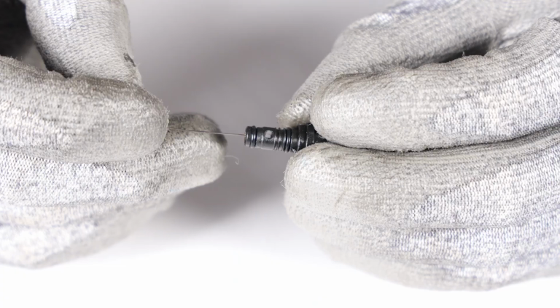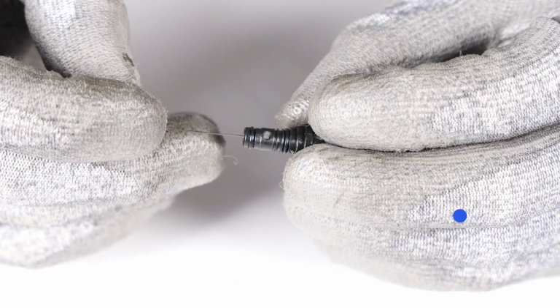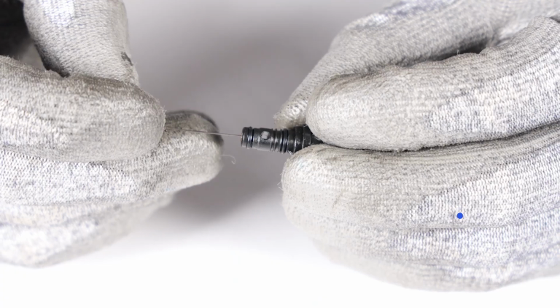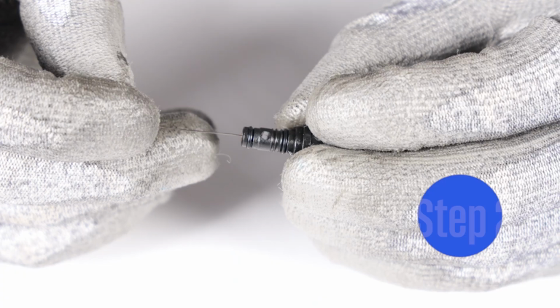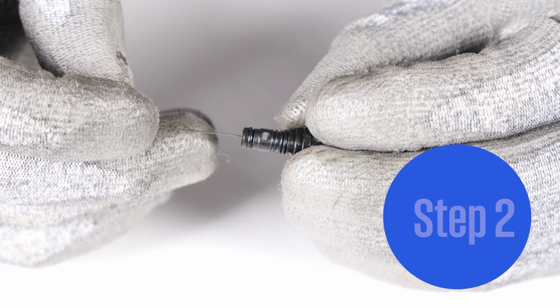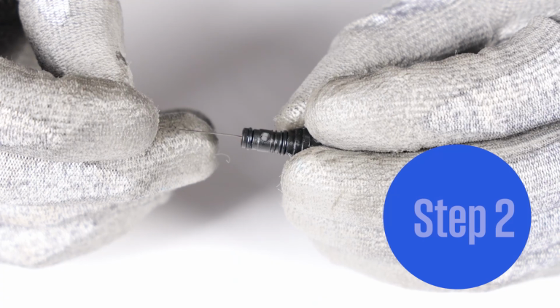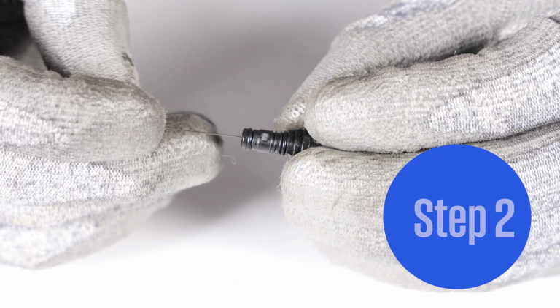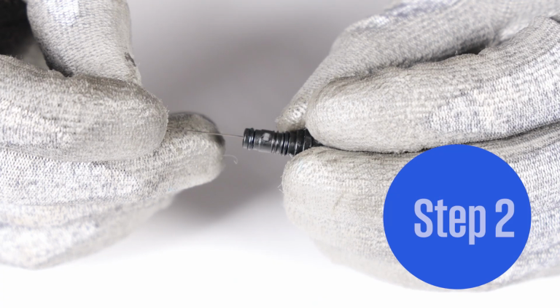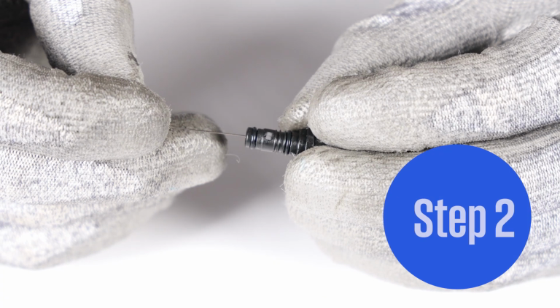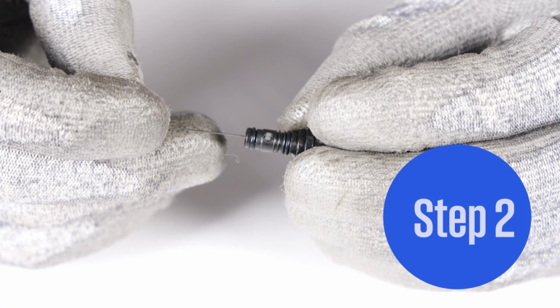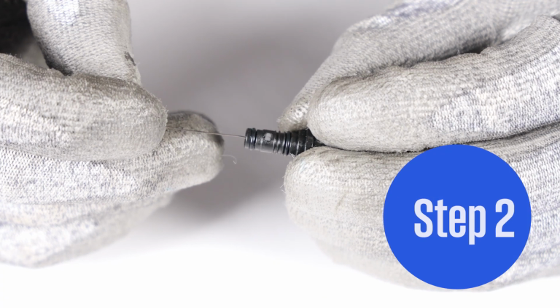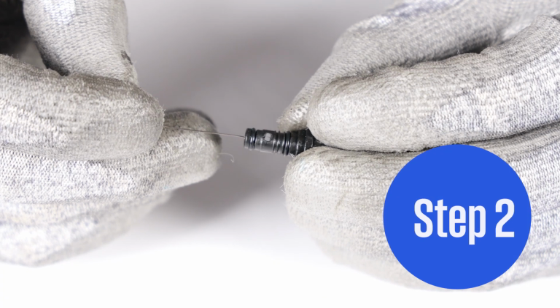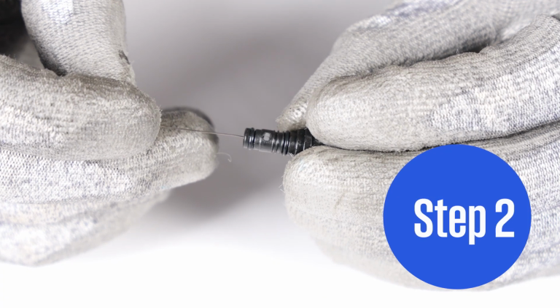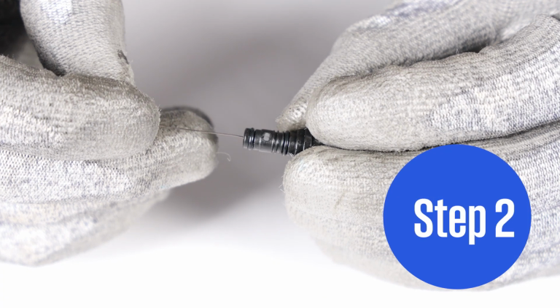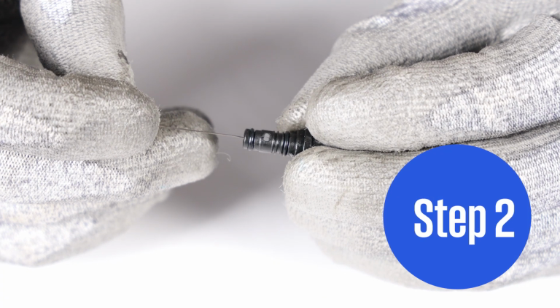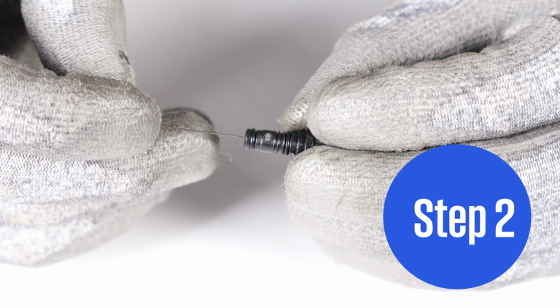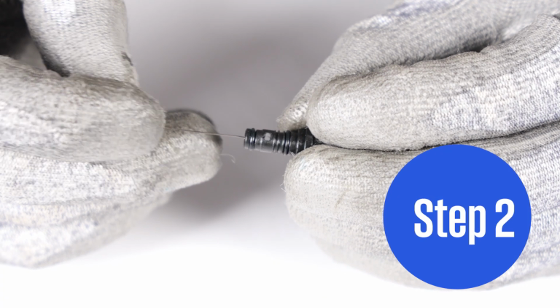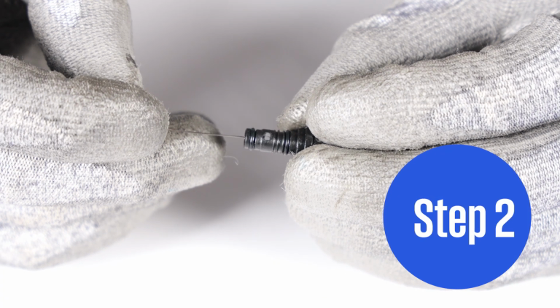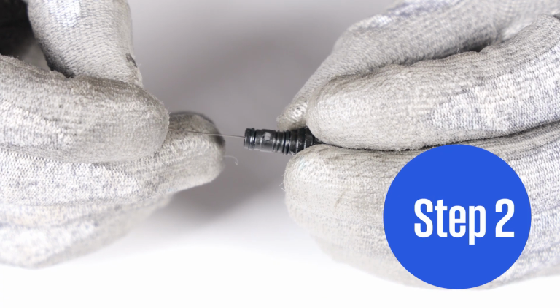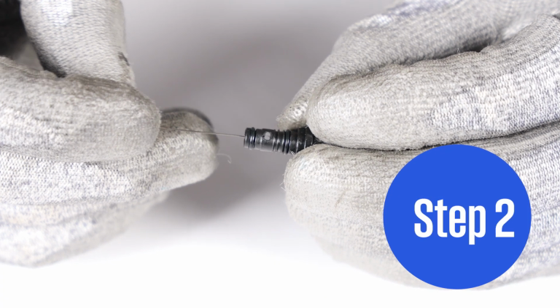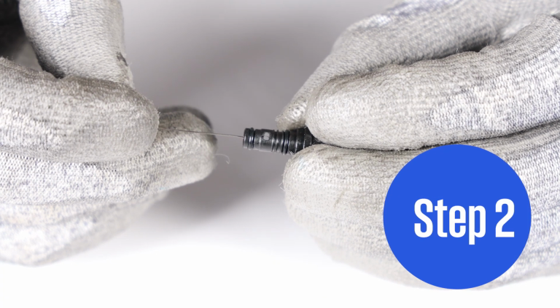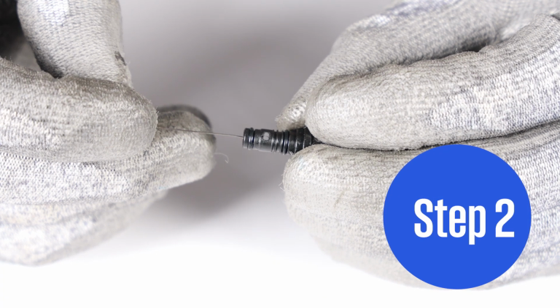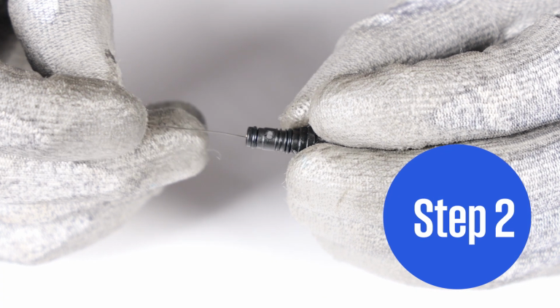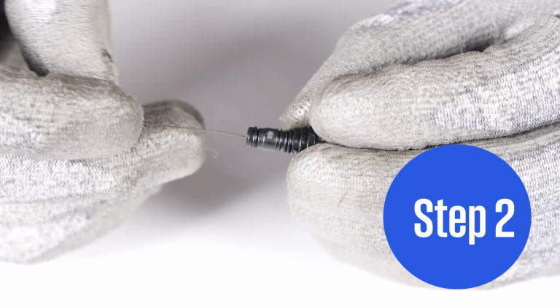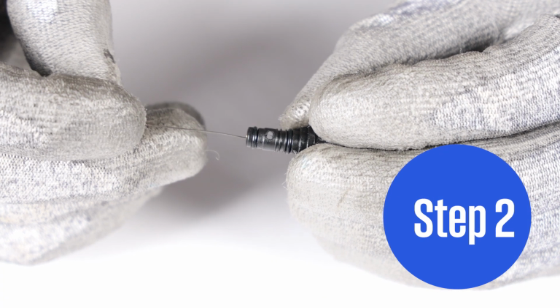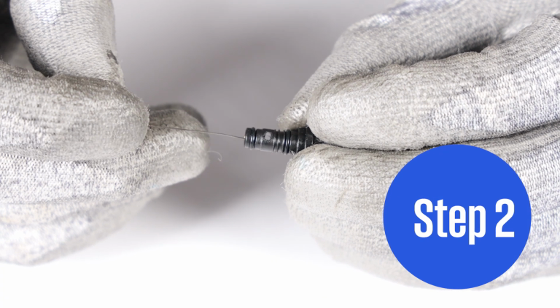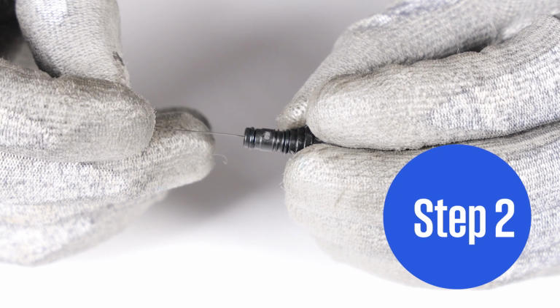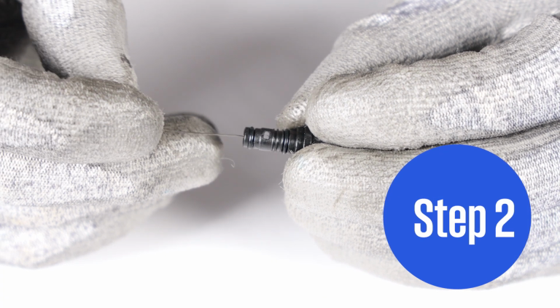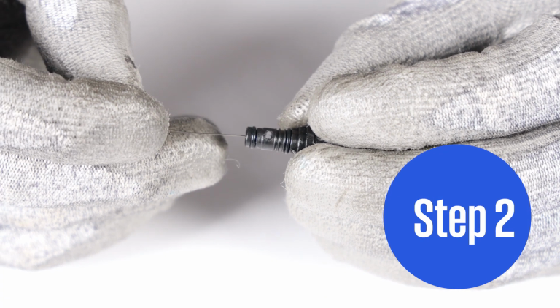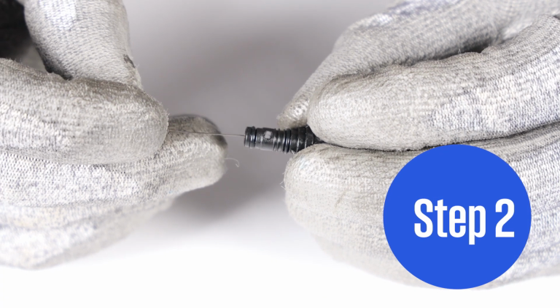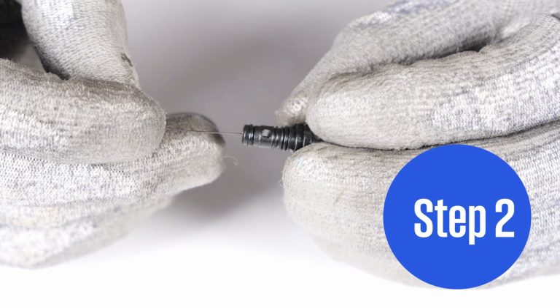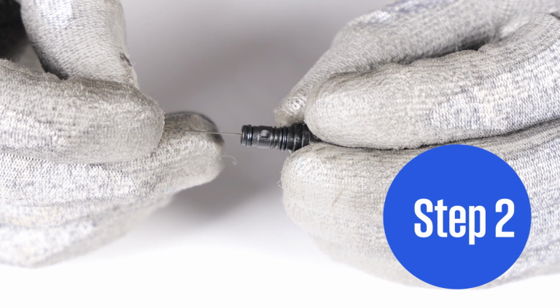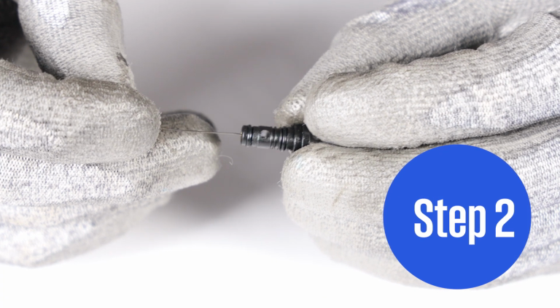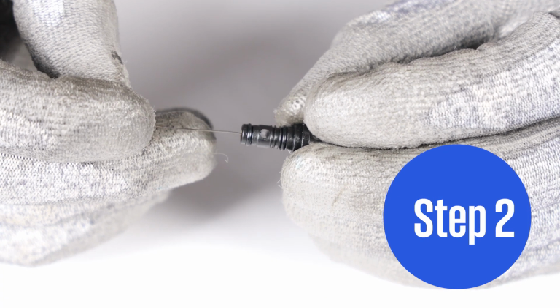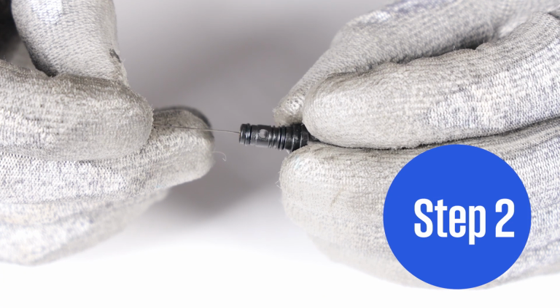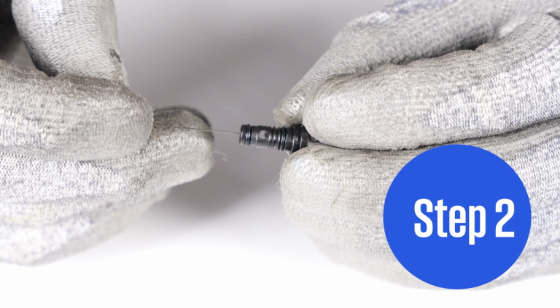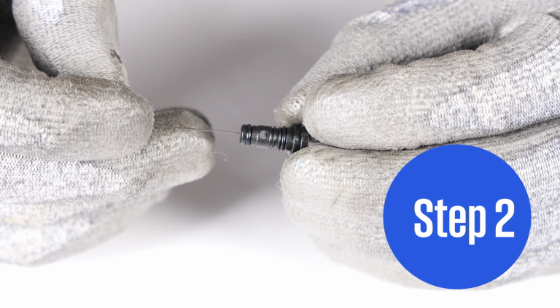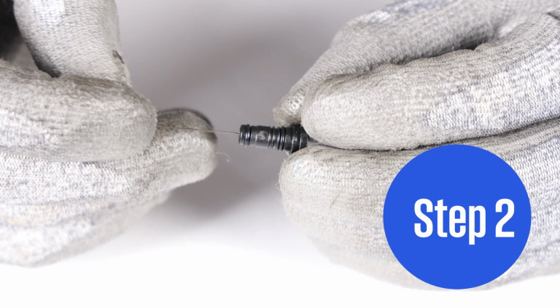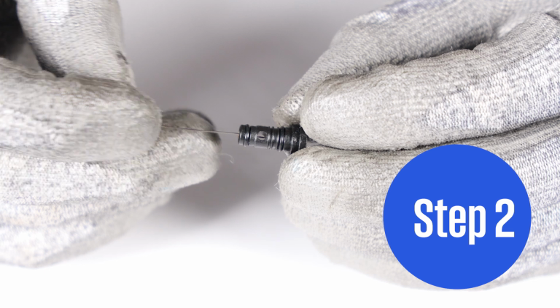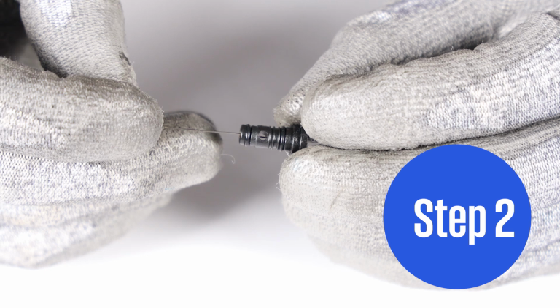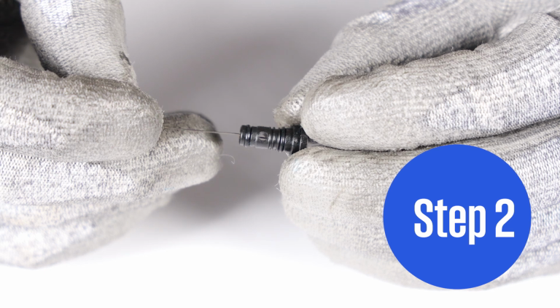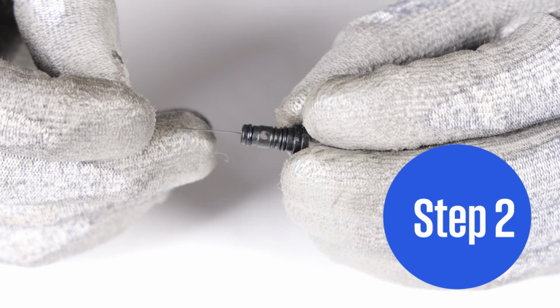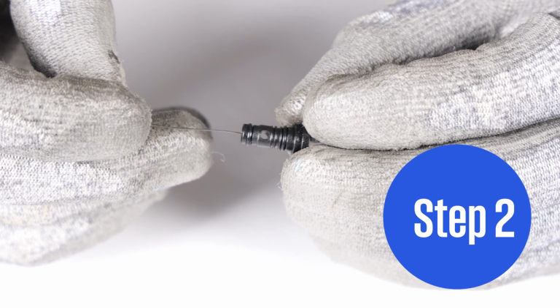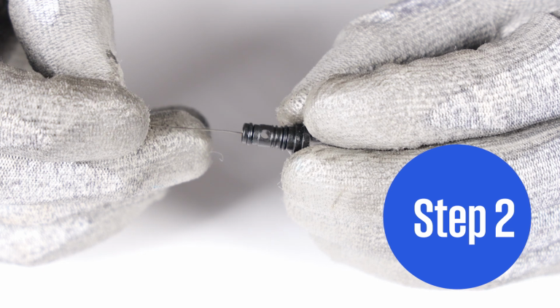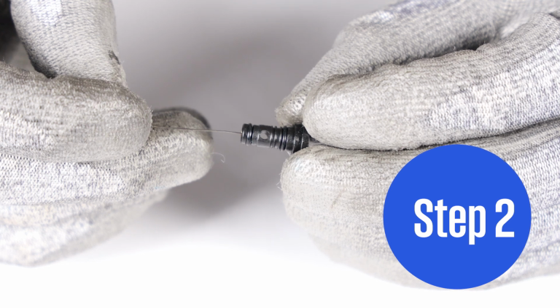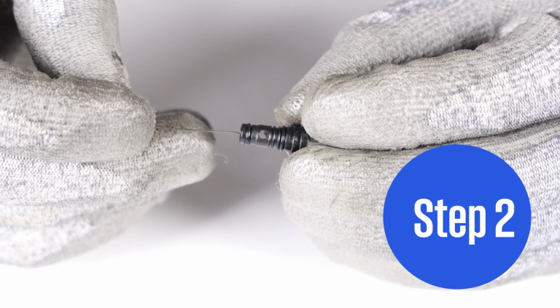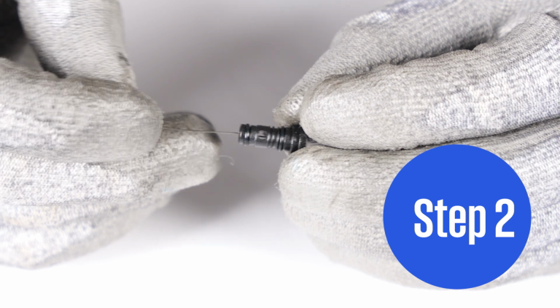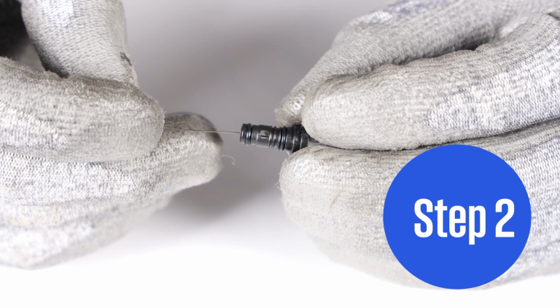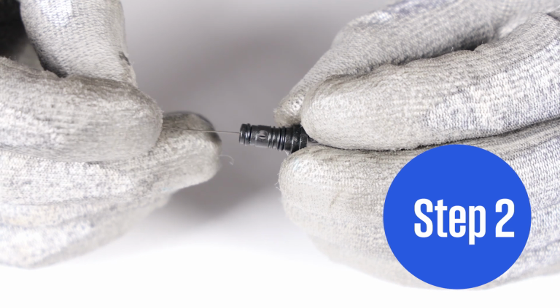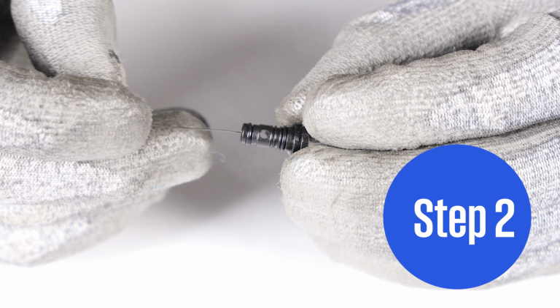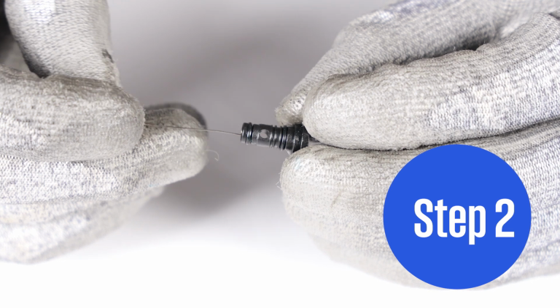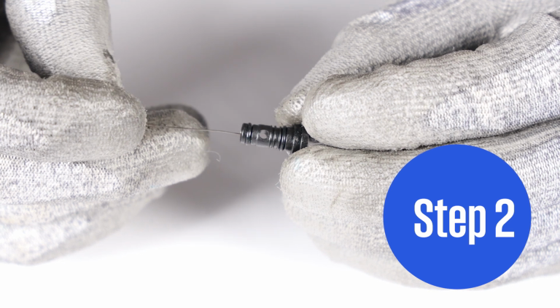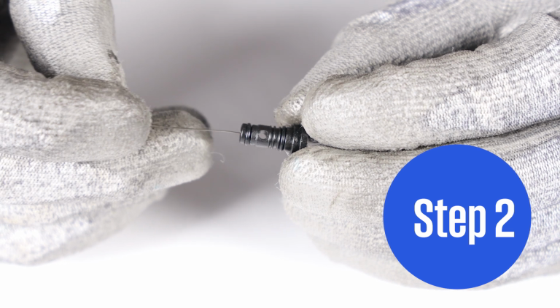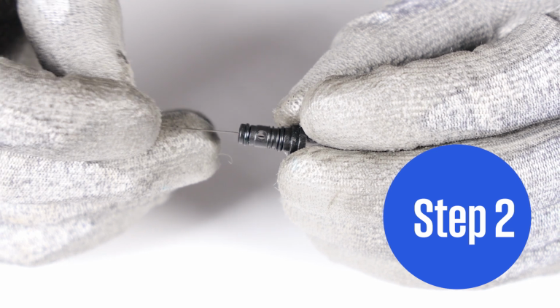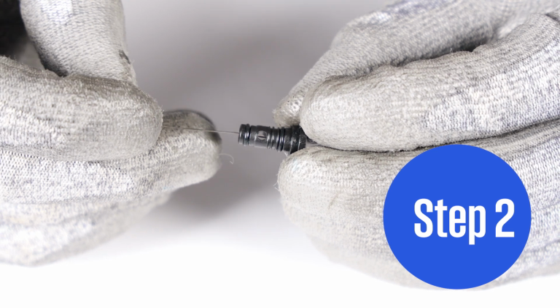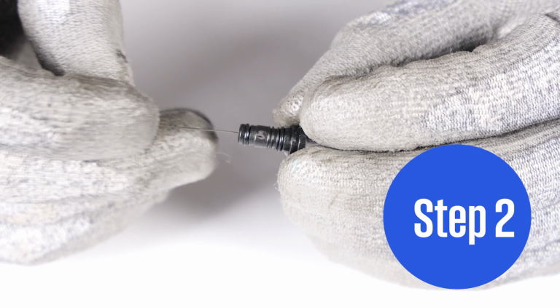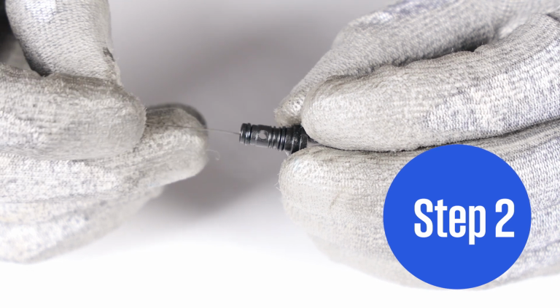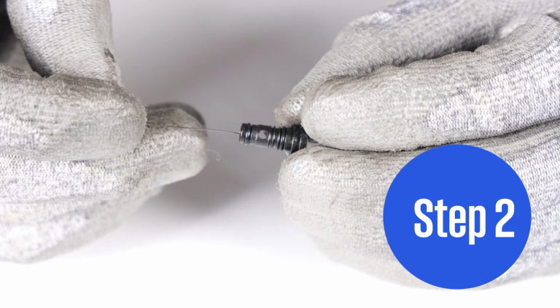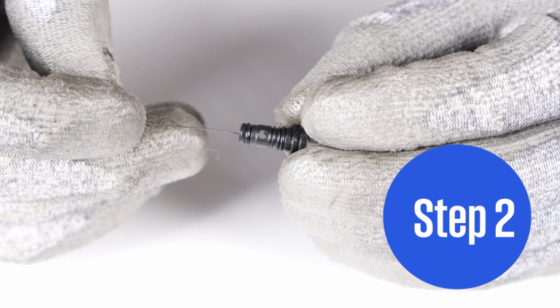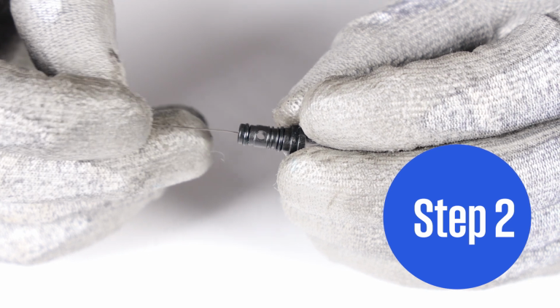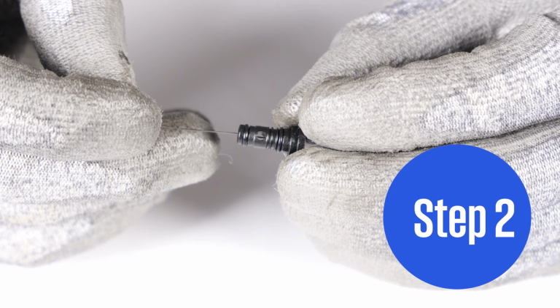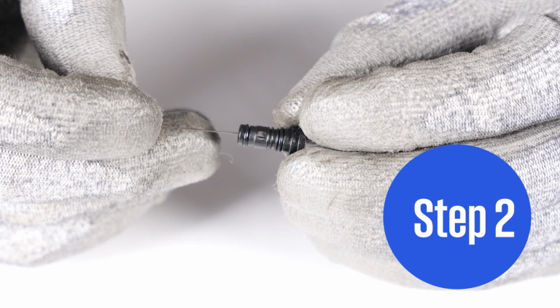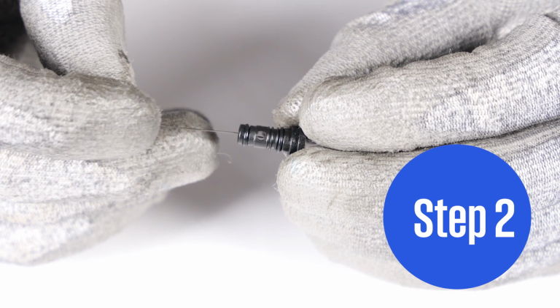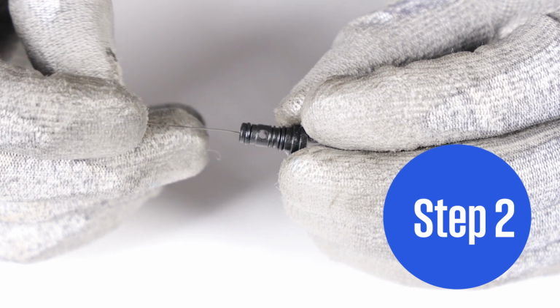Step 2. Using a tip cleaner, clean the inside of the idle jet screw. Make sure the needle can bypass the jet hole completely.